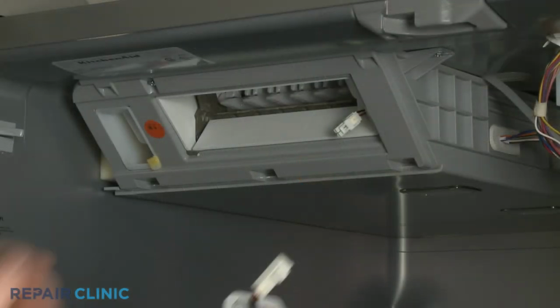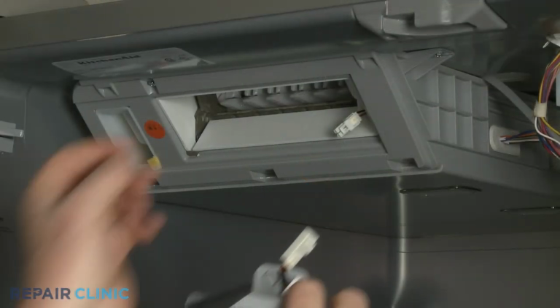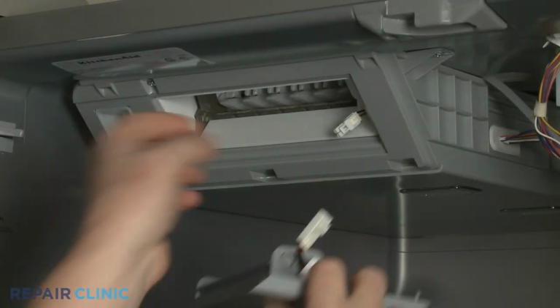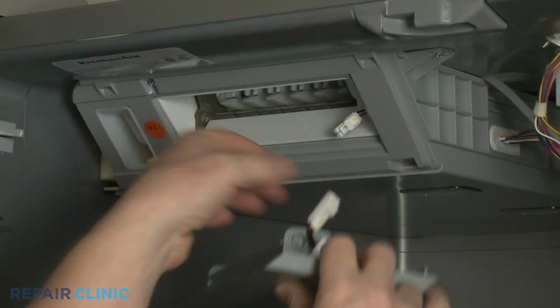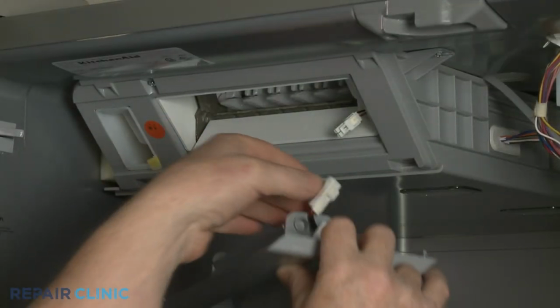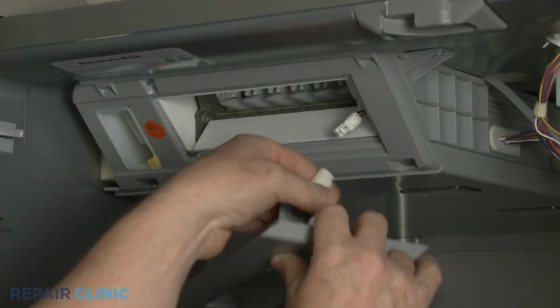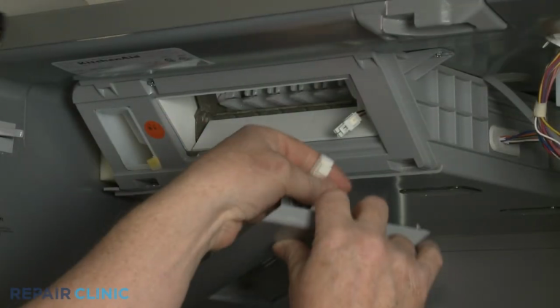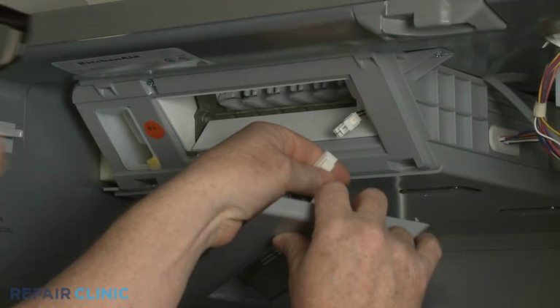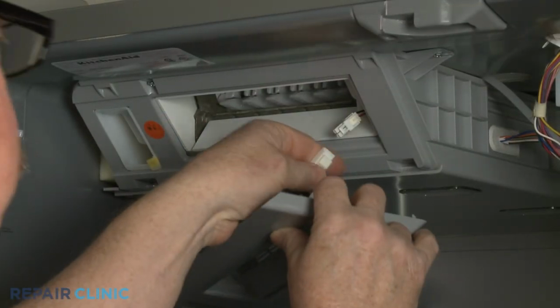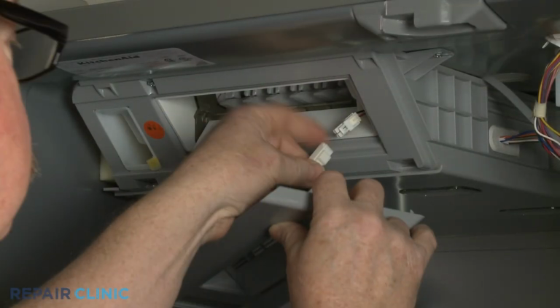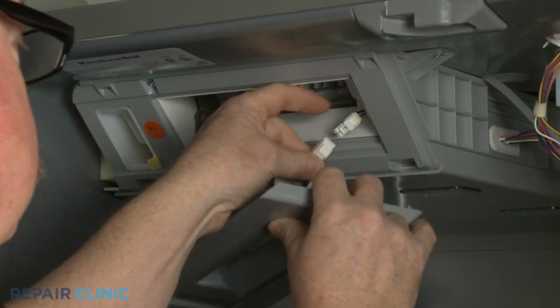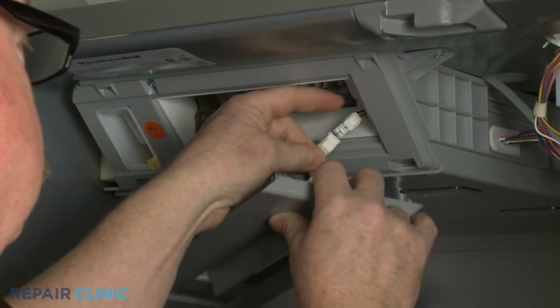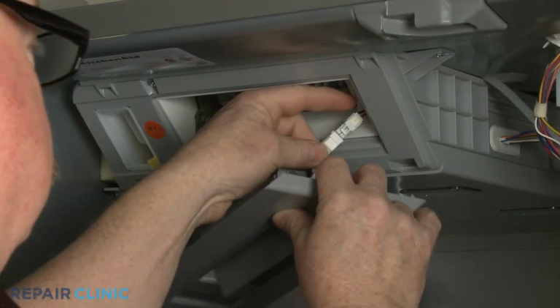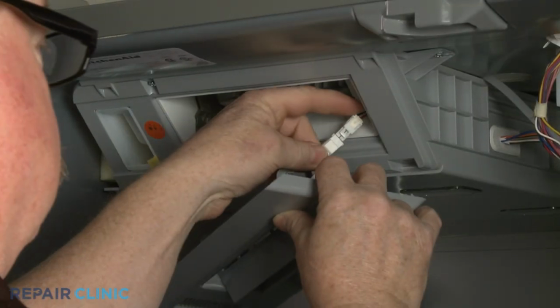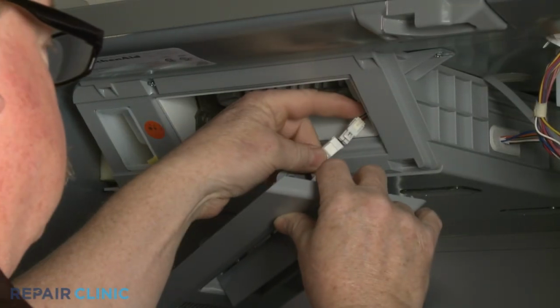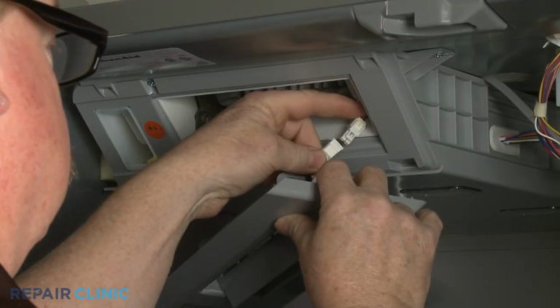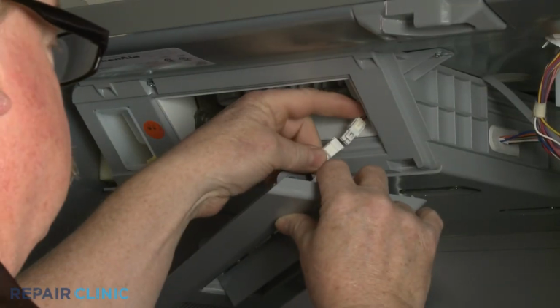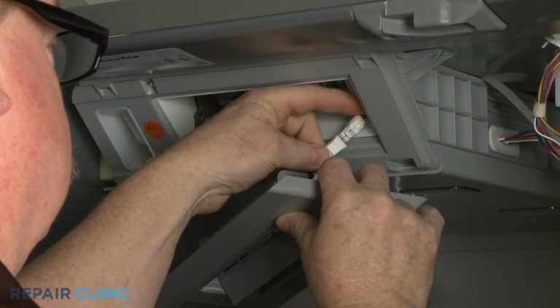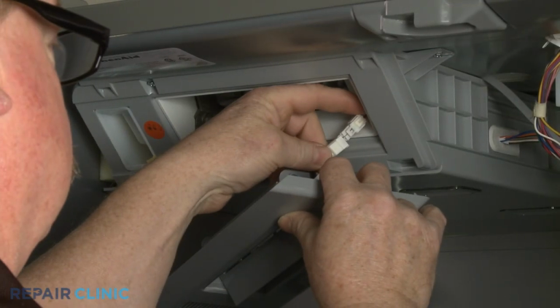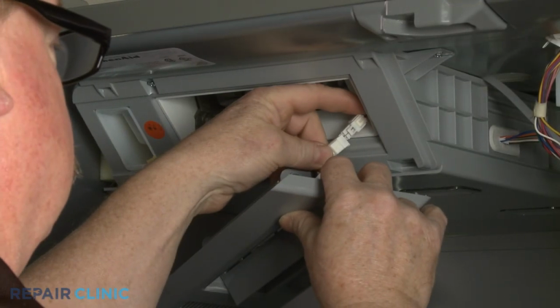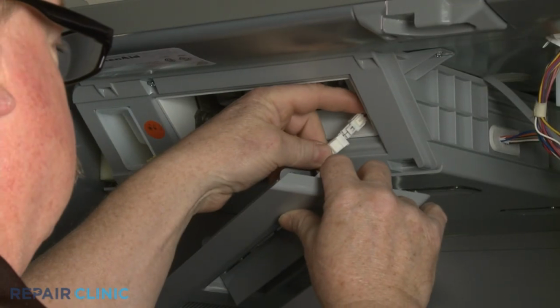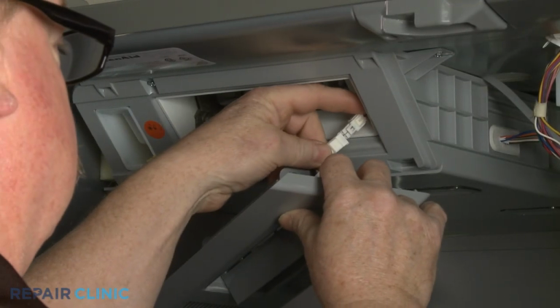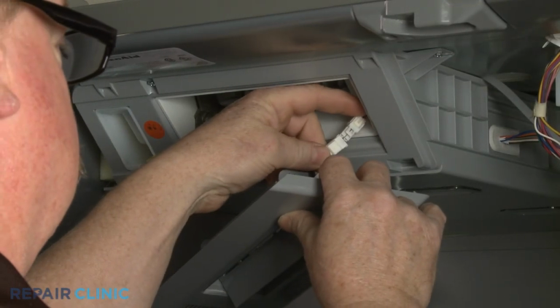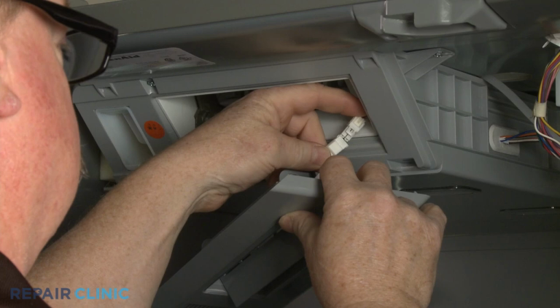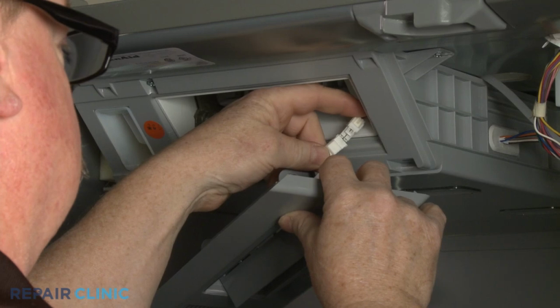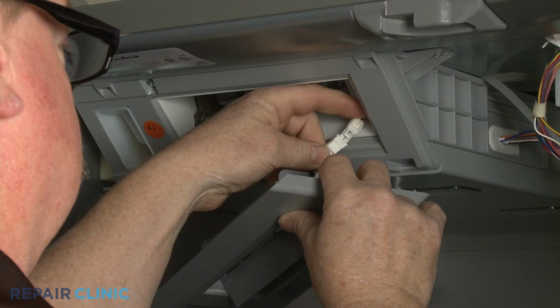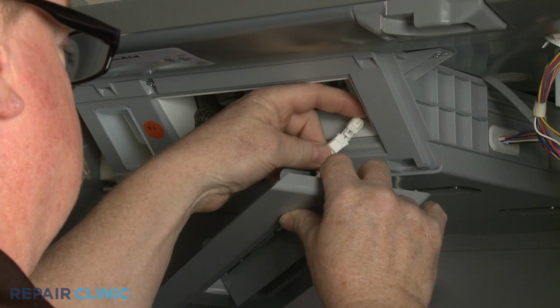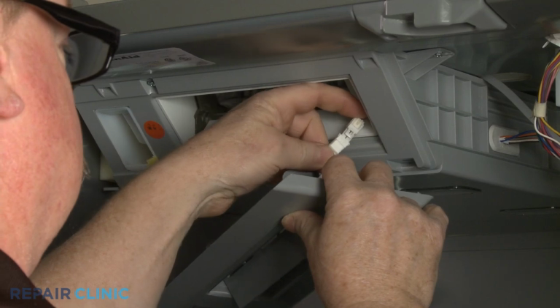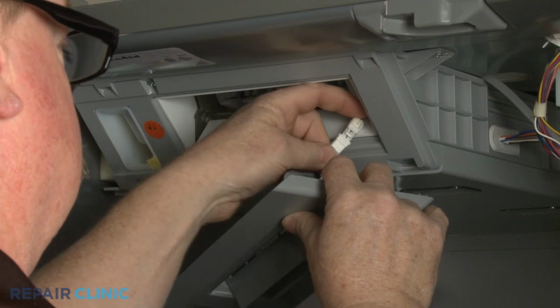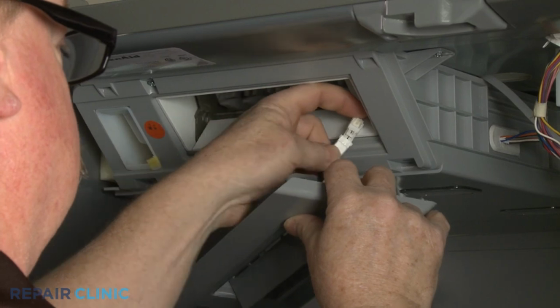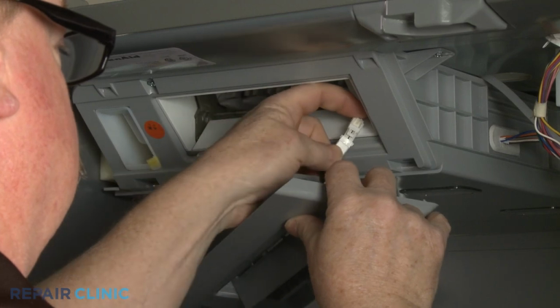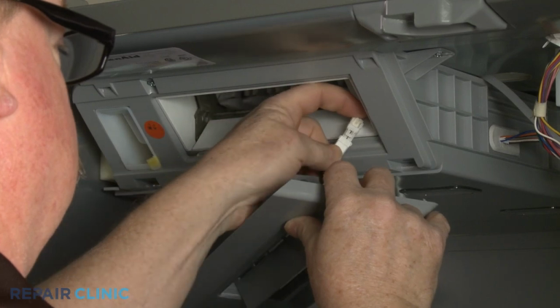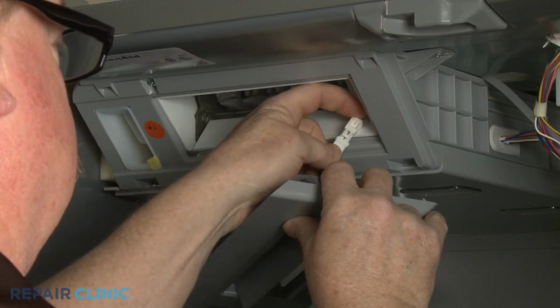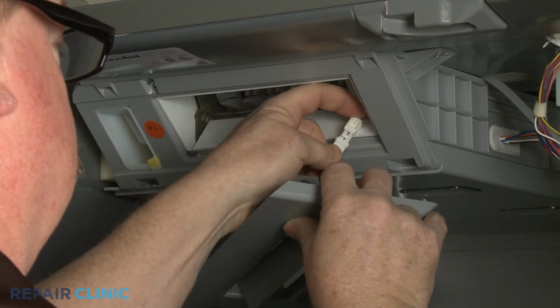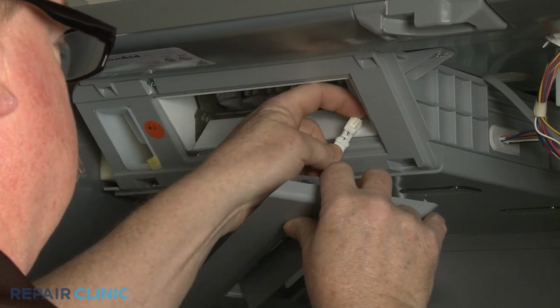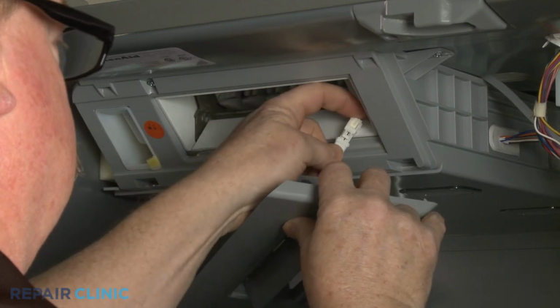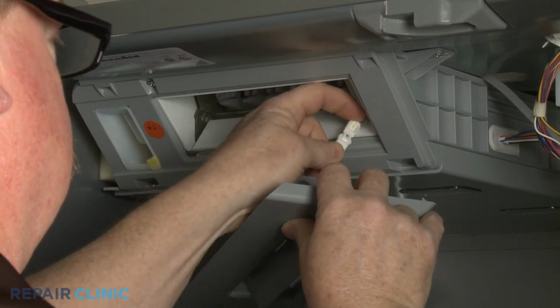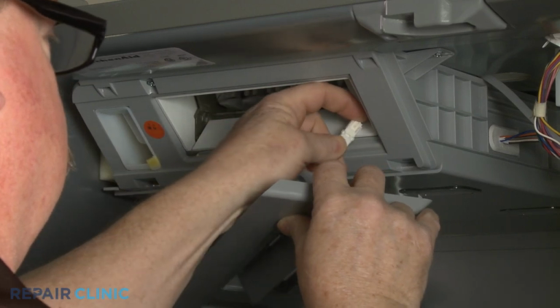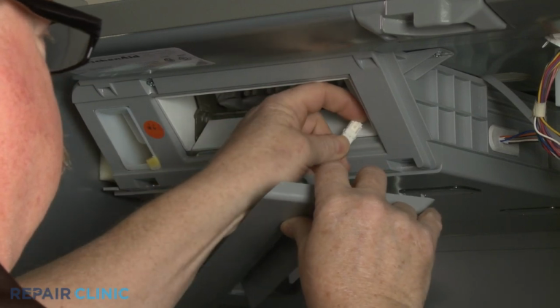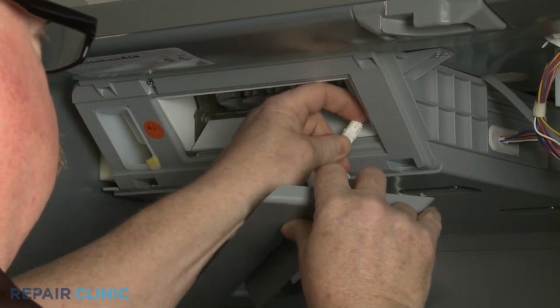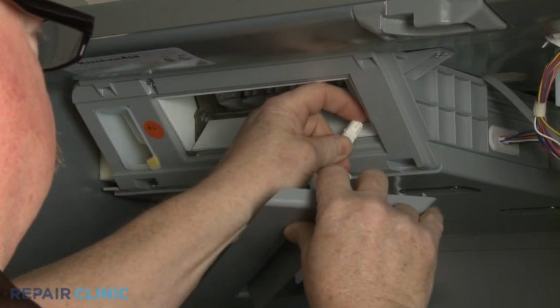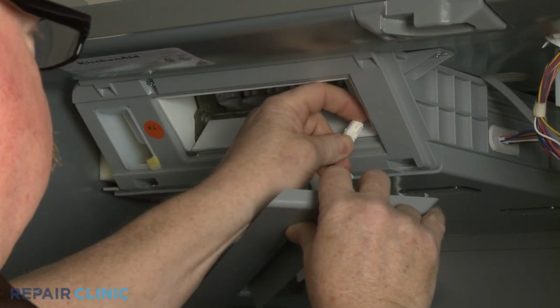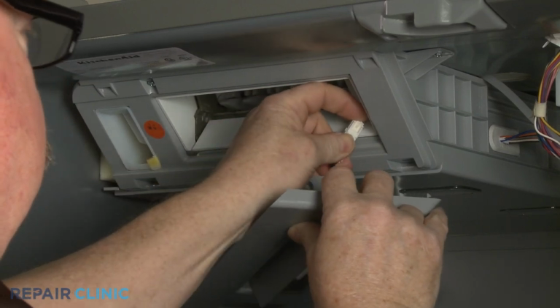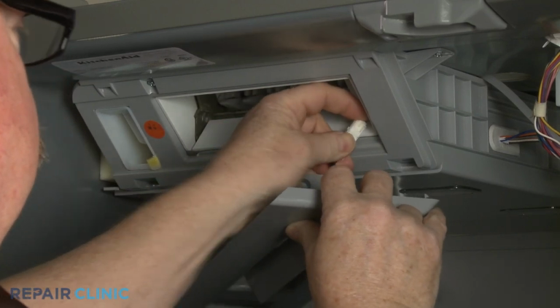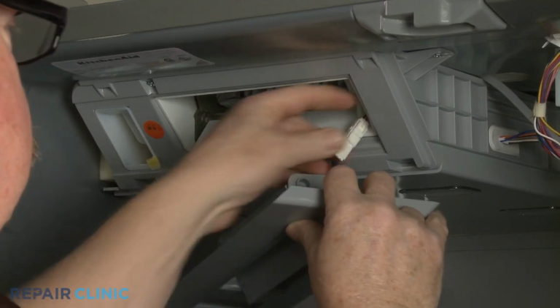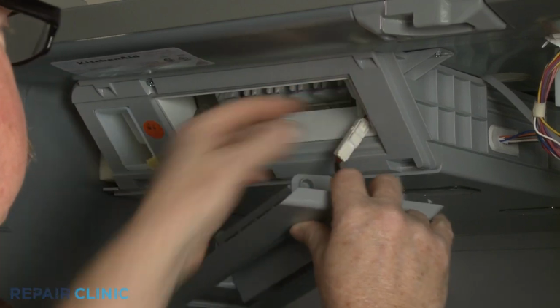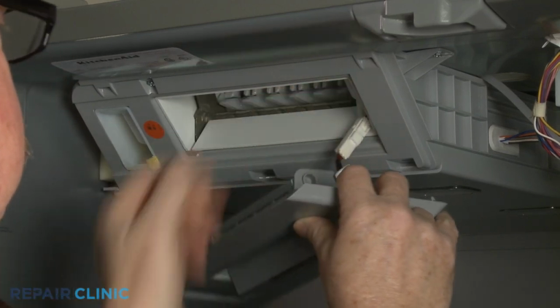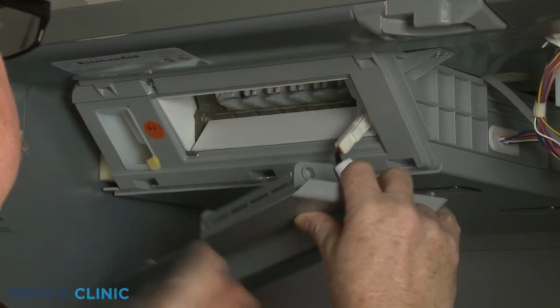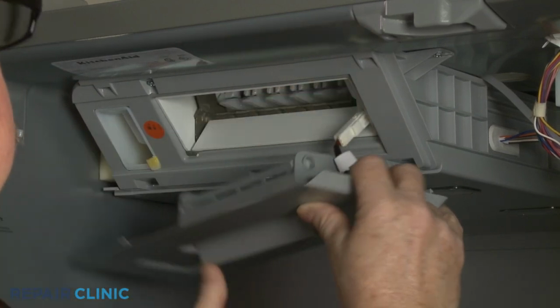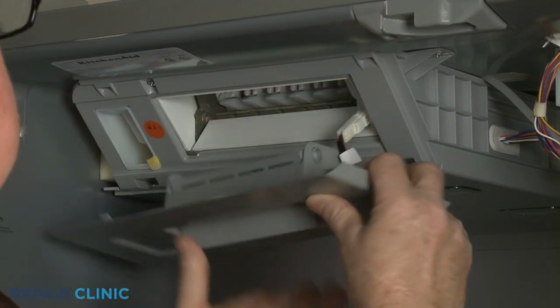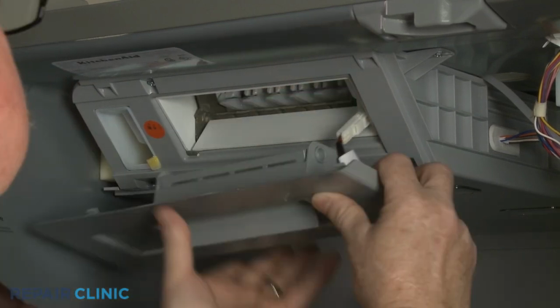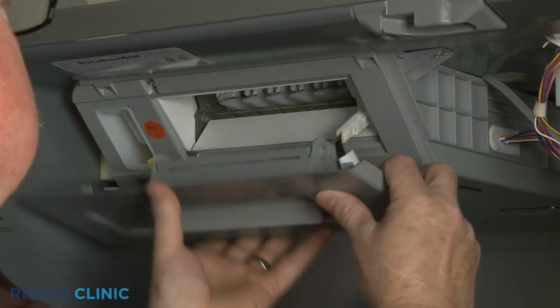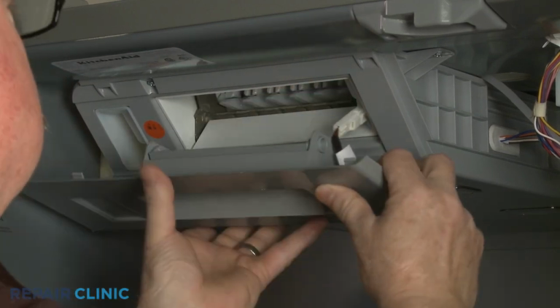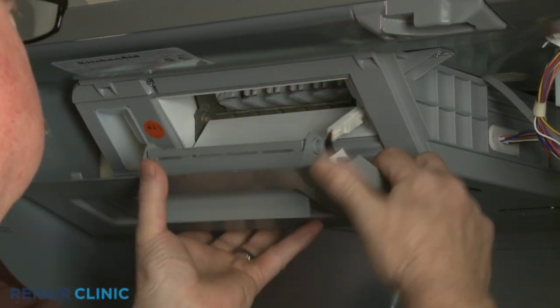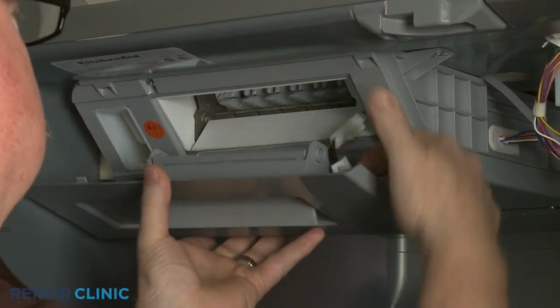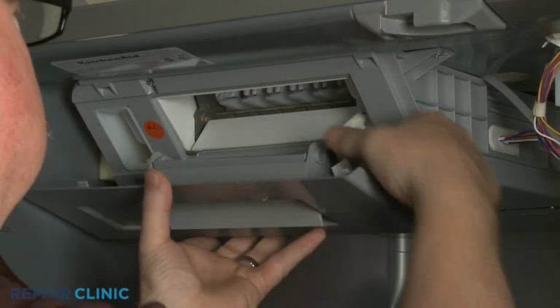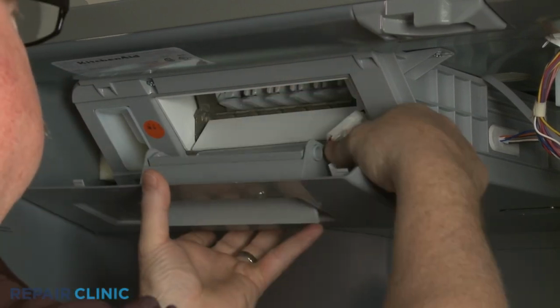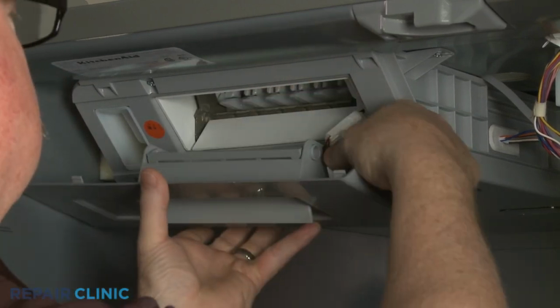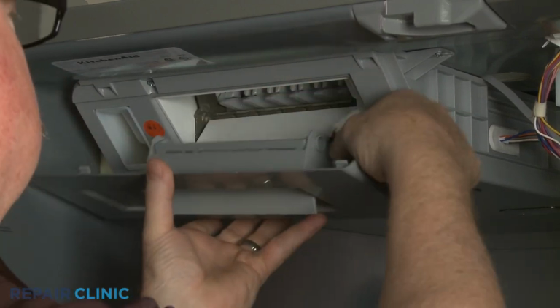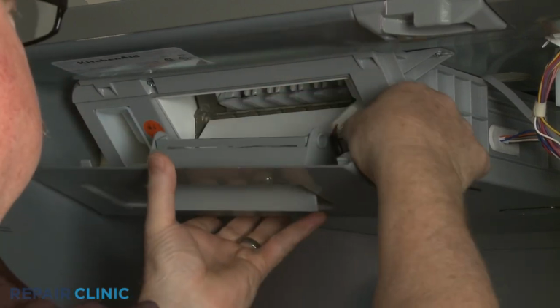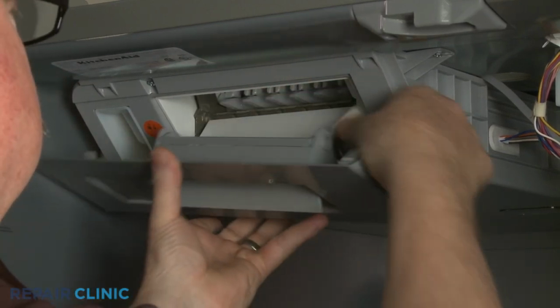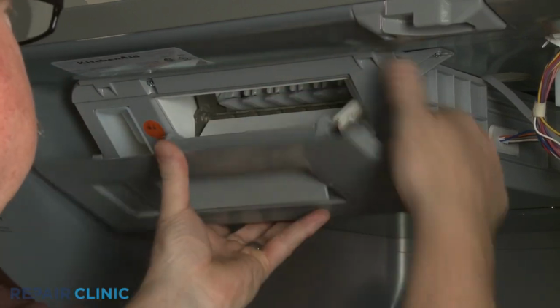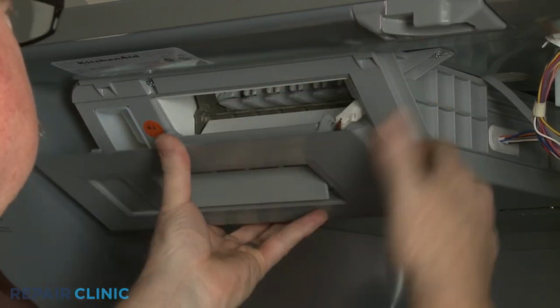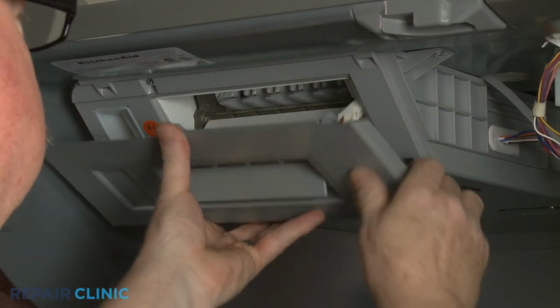Reinstall the front cover by first connecting the wire connector, then align the top edge and snap the cover into place.